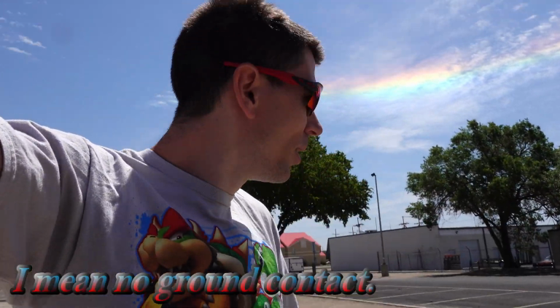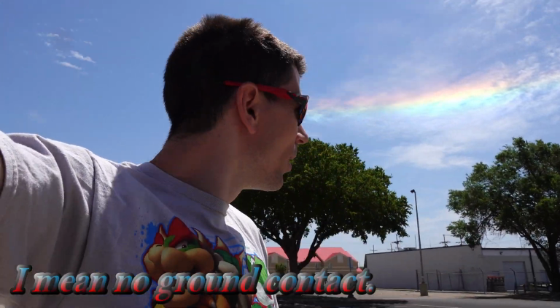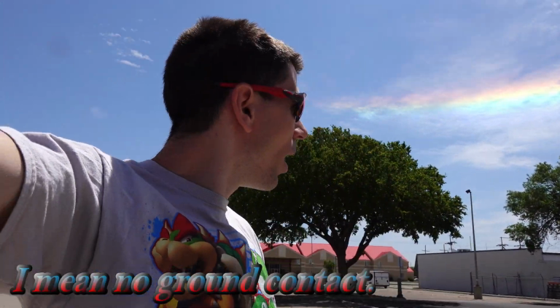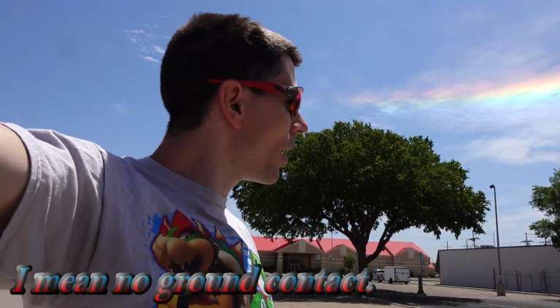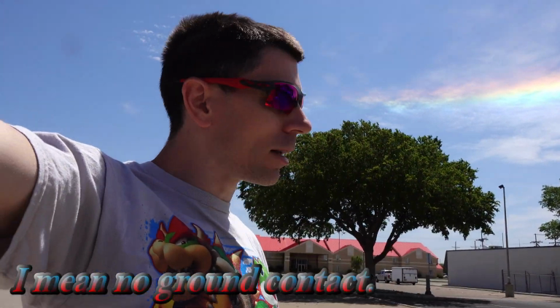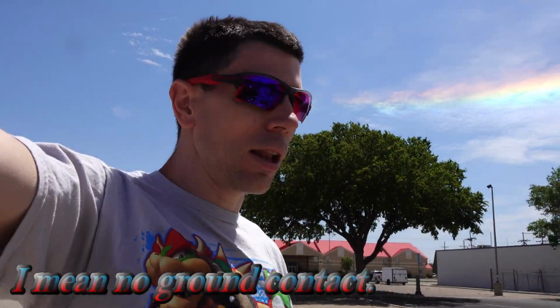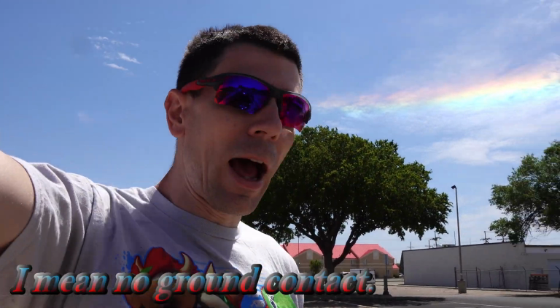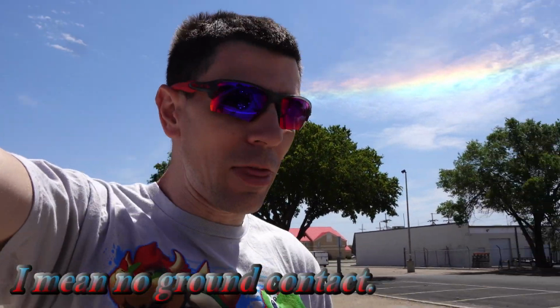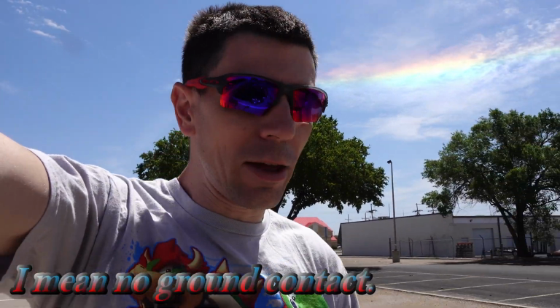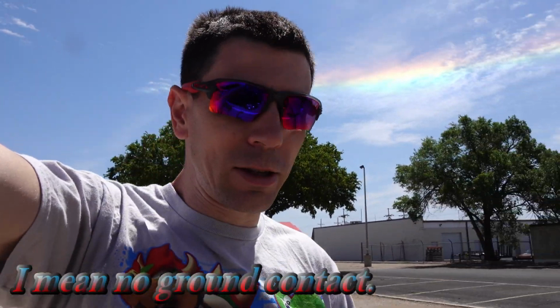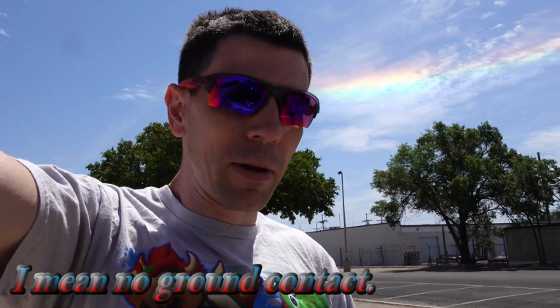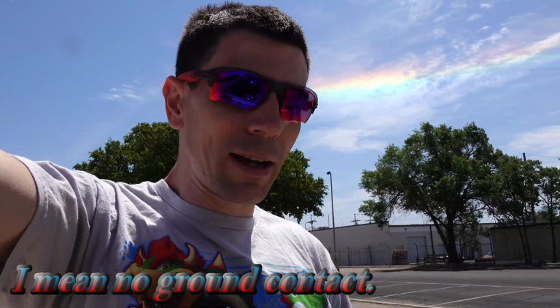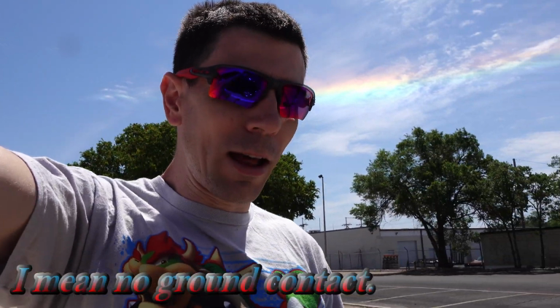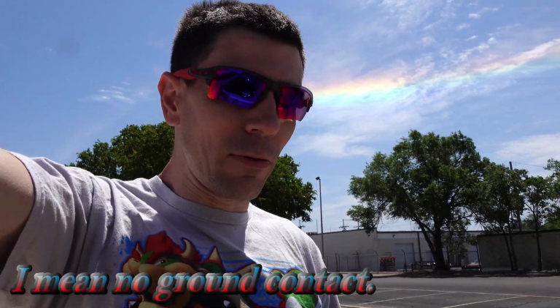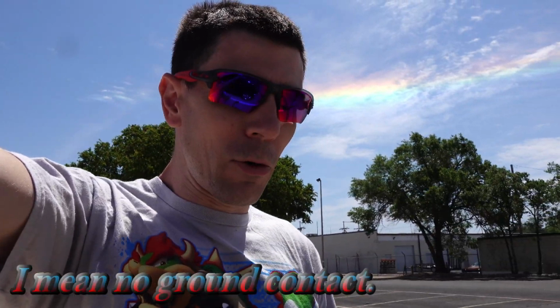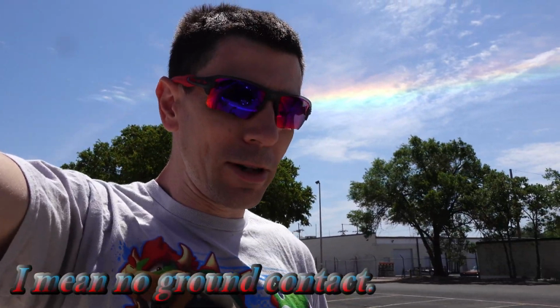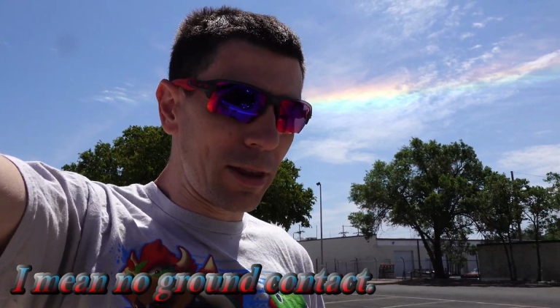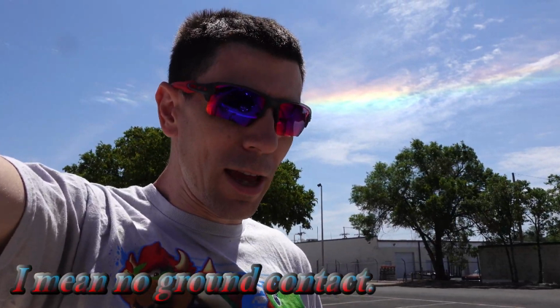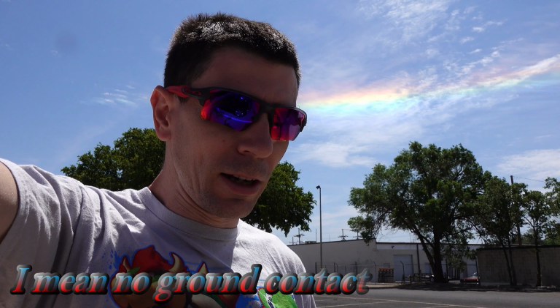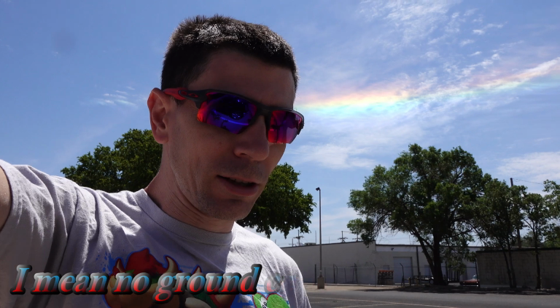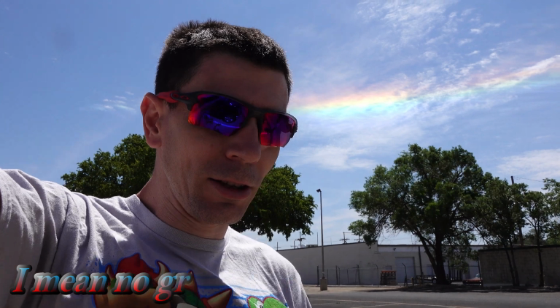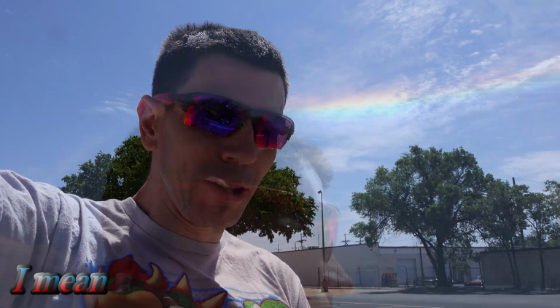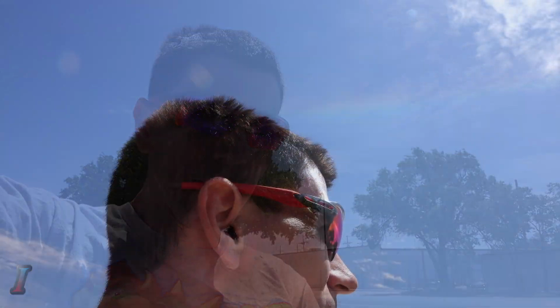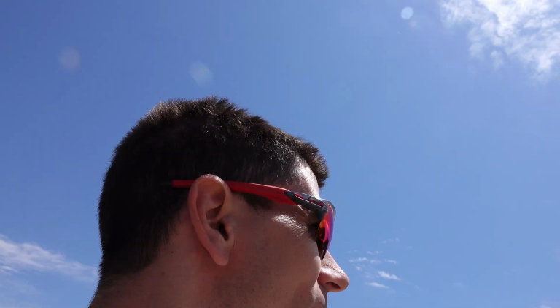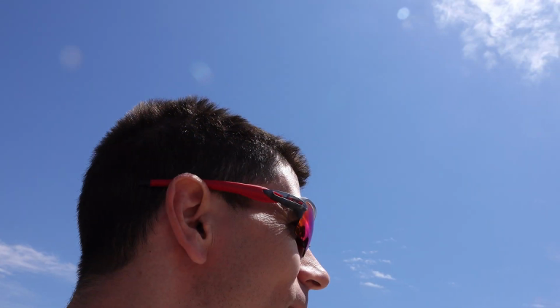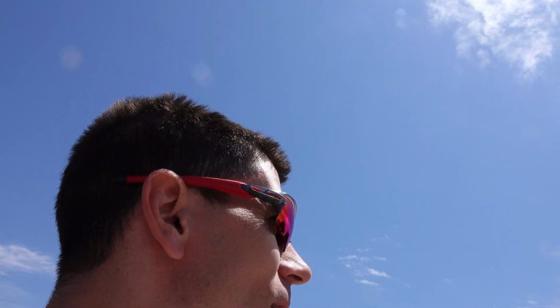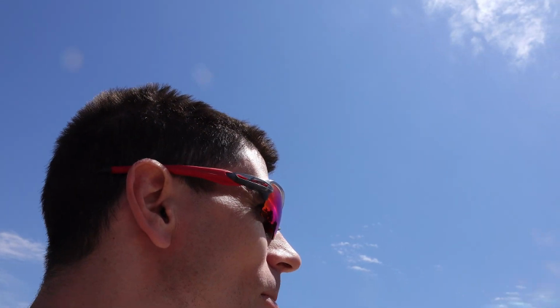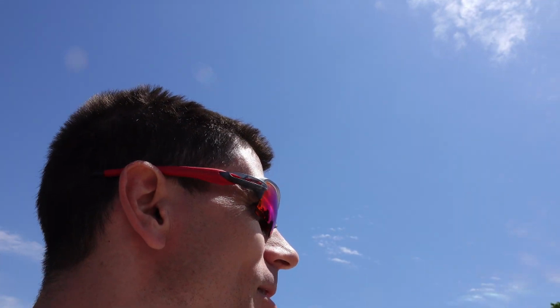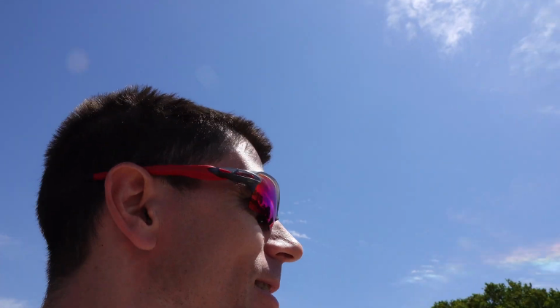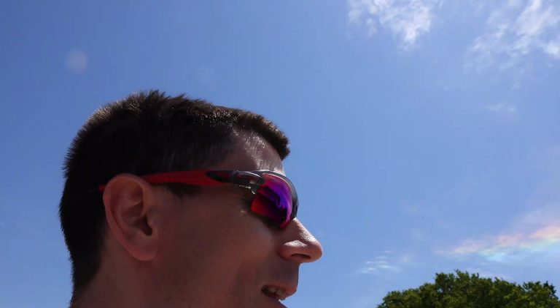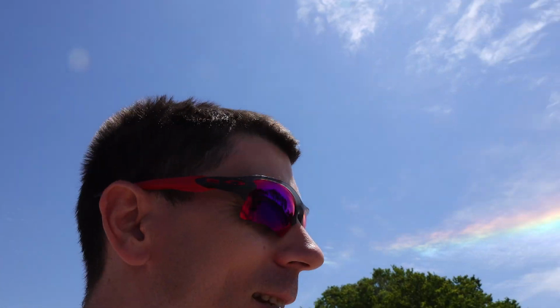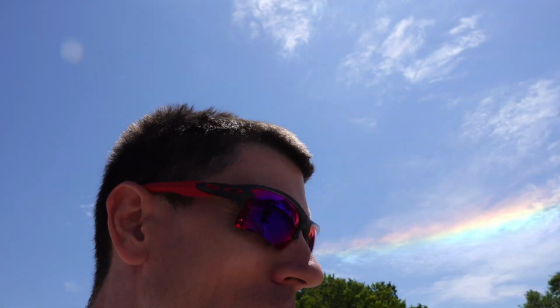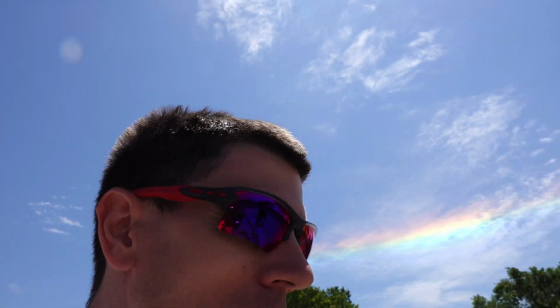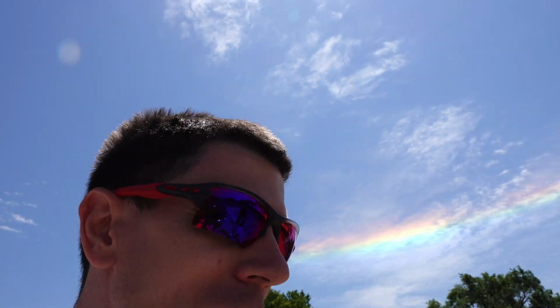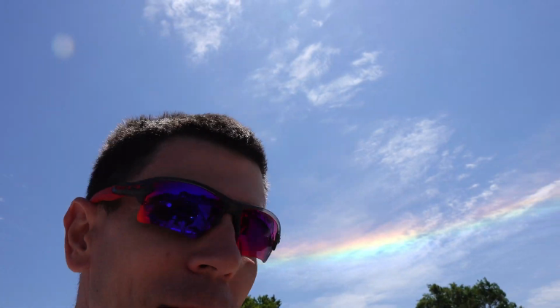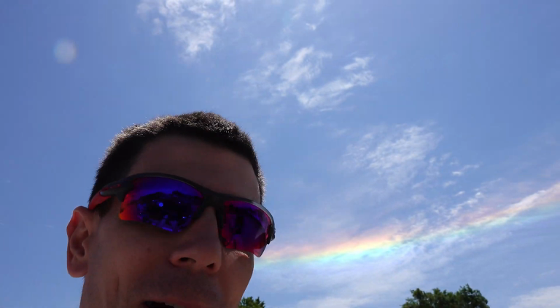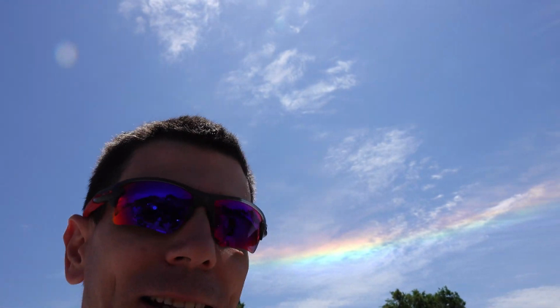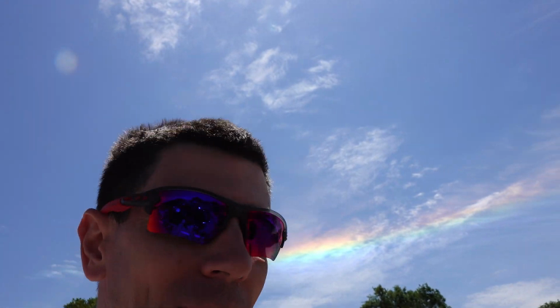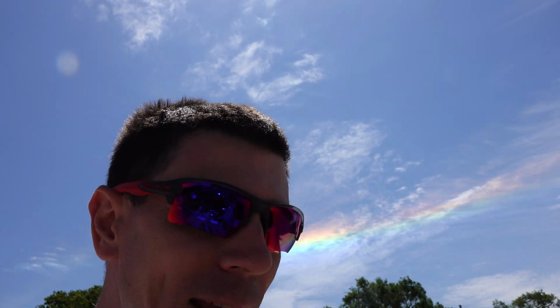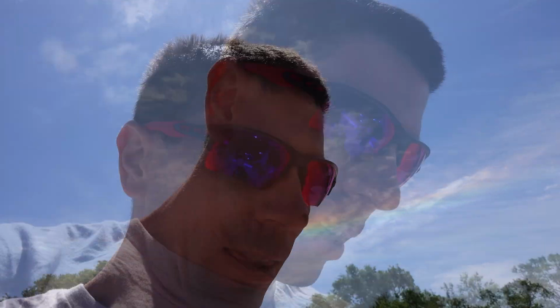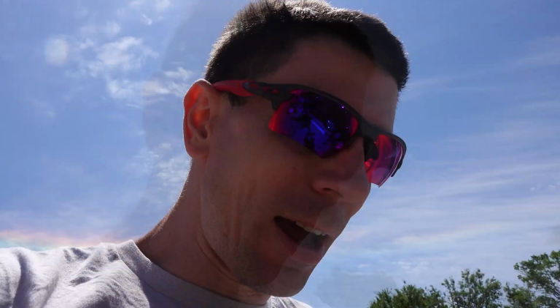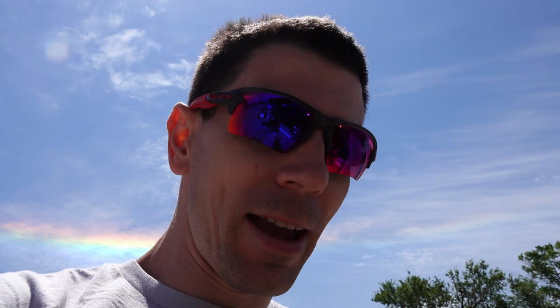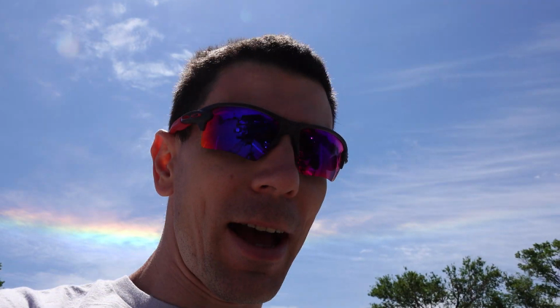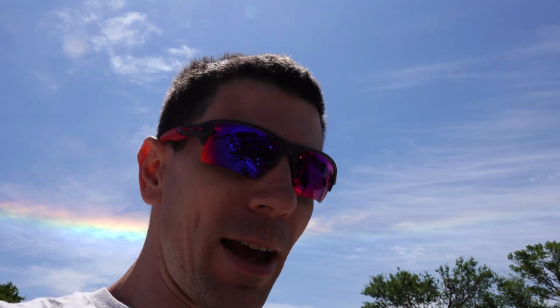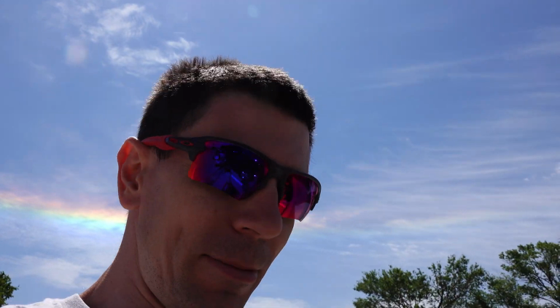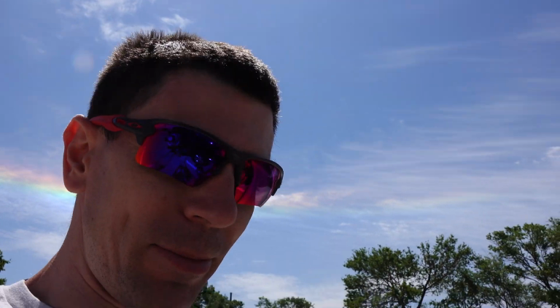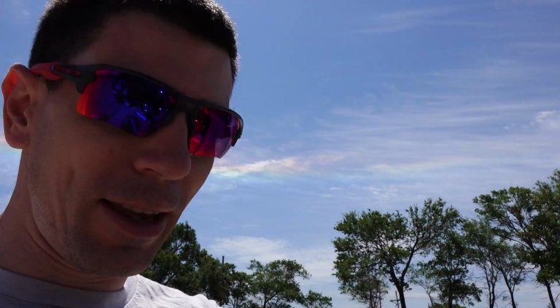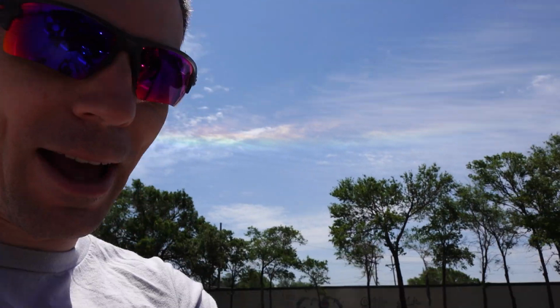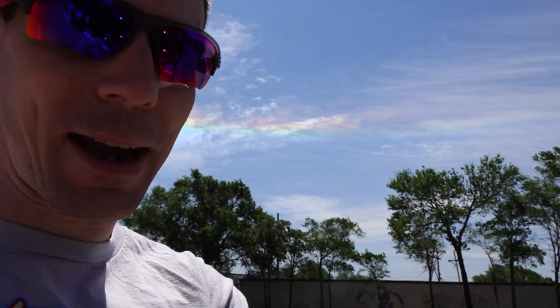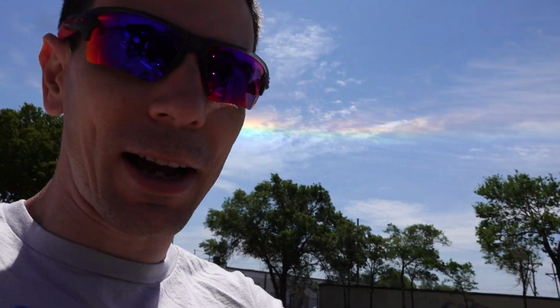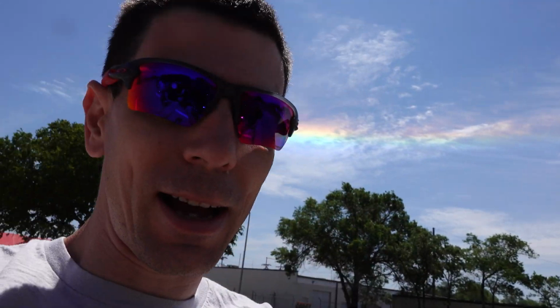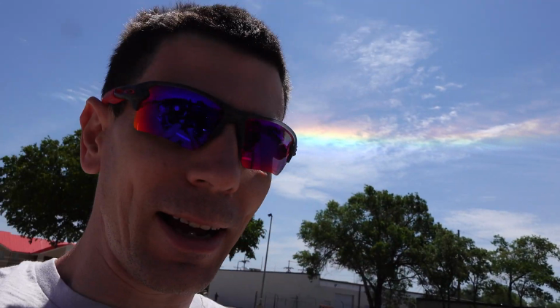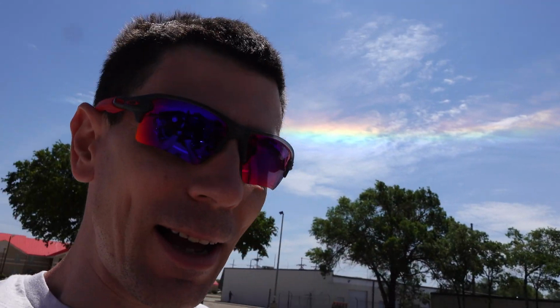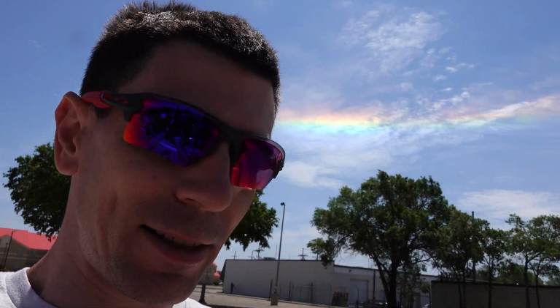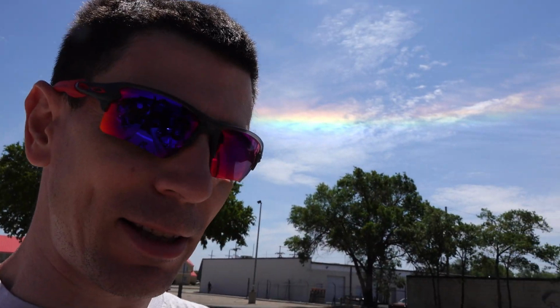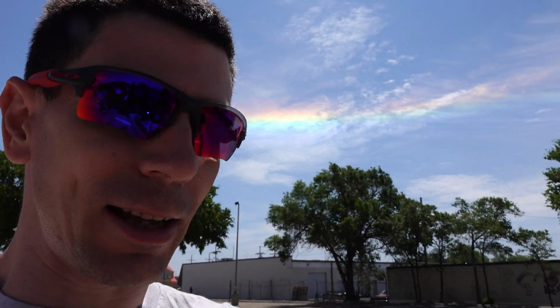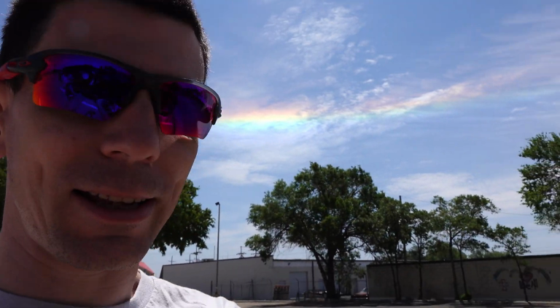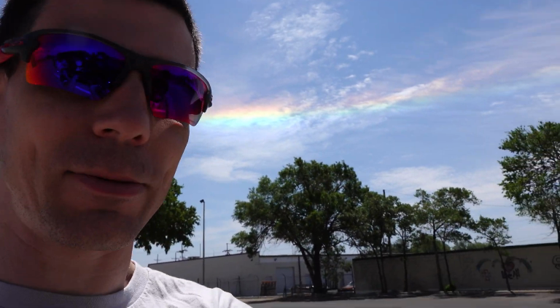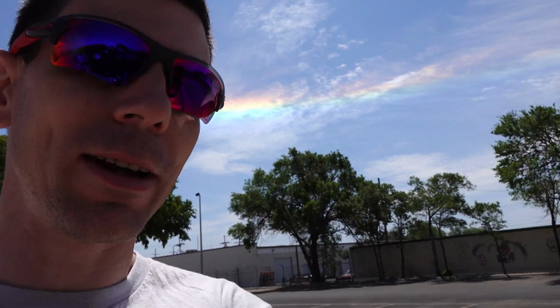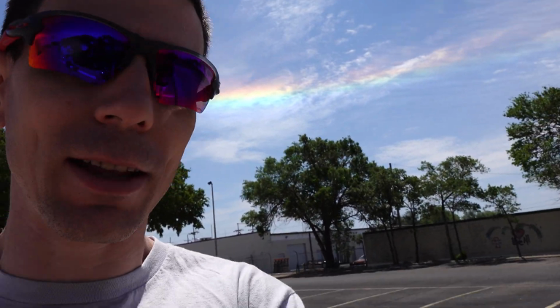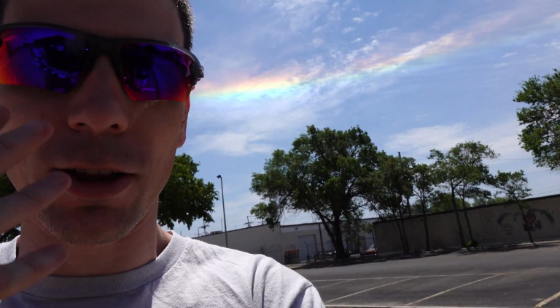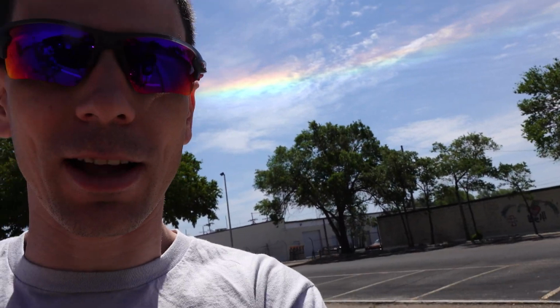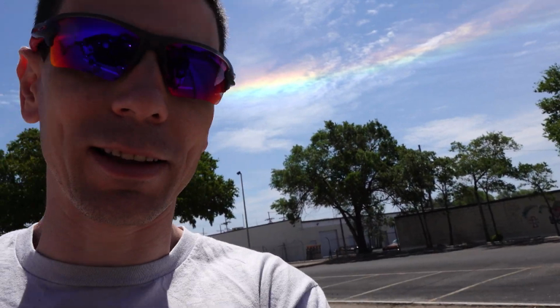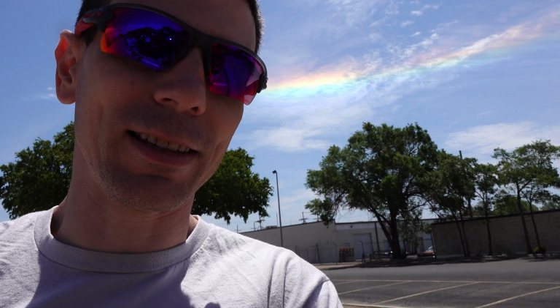I ain't gonna lie, I thought it was gonna be a California thing. That thing's almost as discolored as my teeth. I got sick, that's why they look like this.